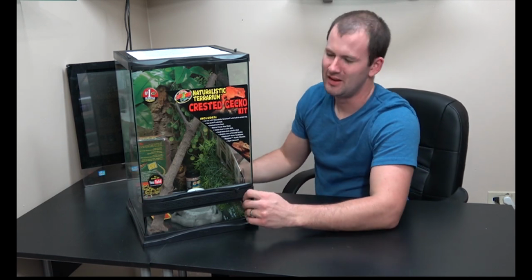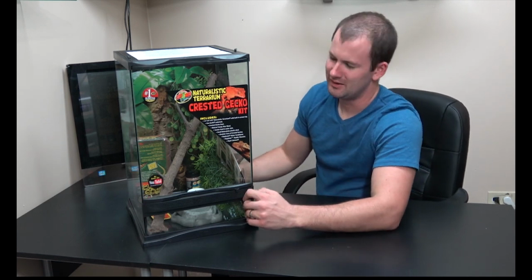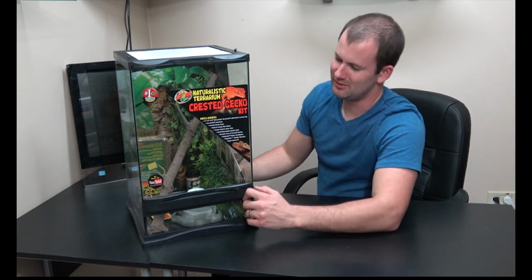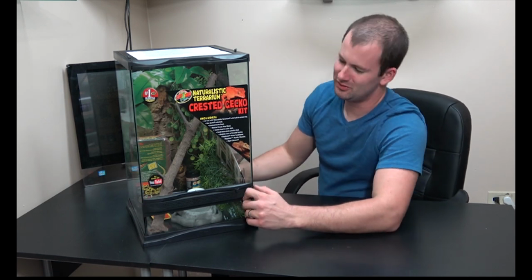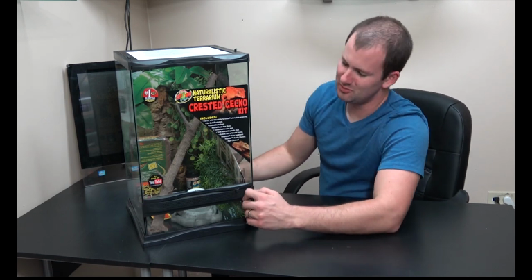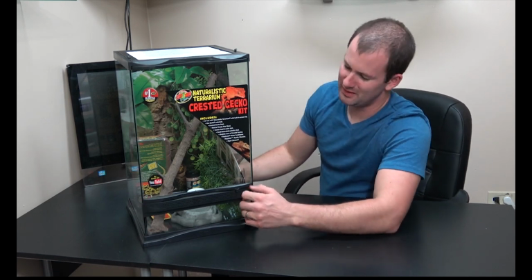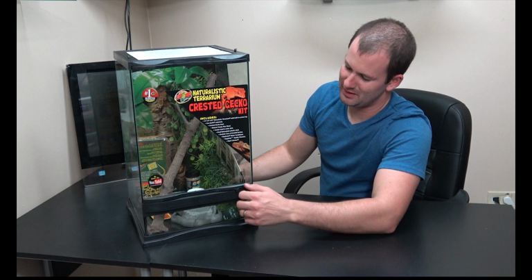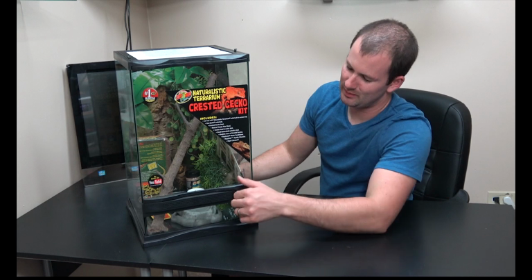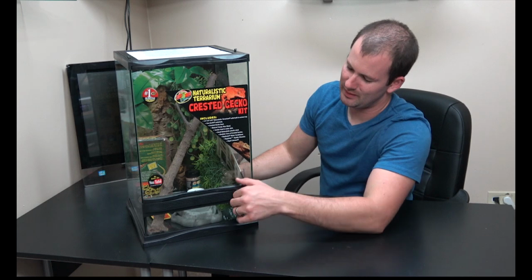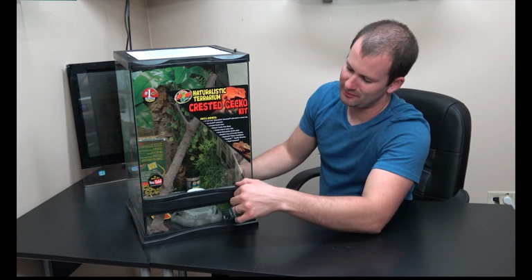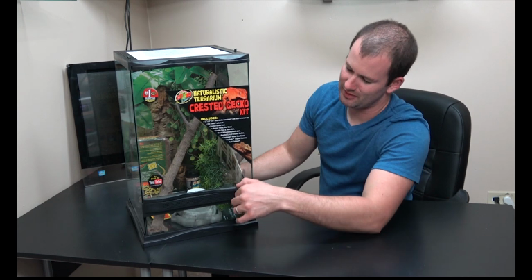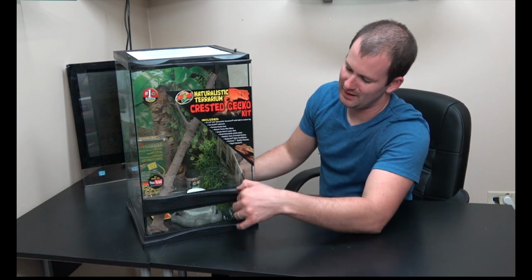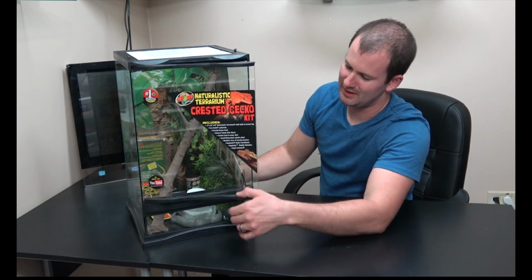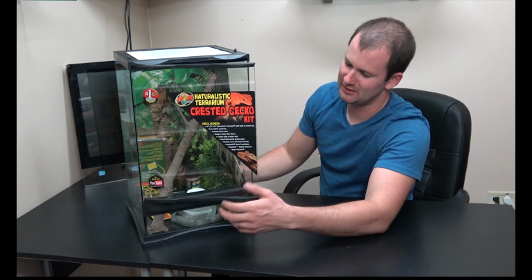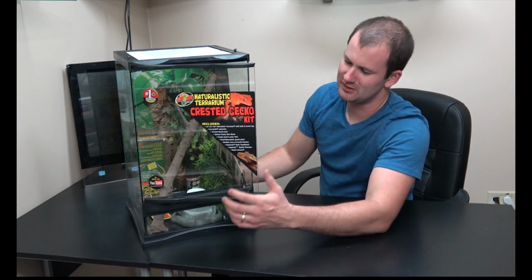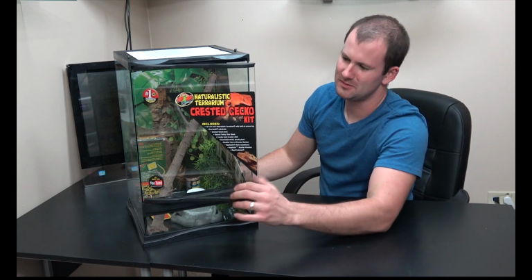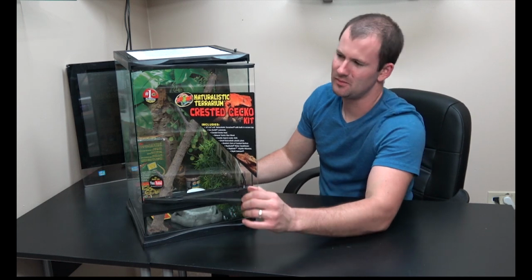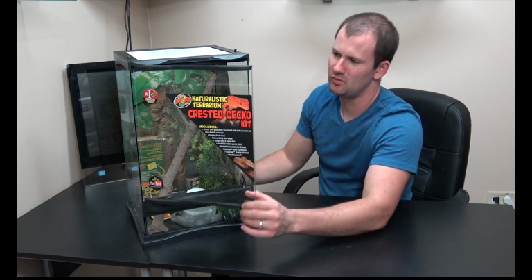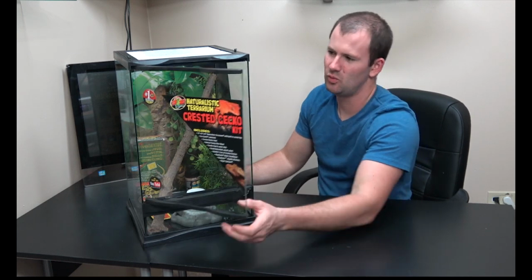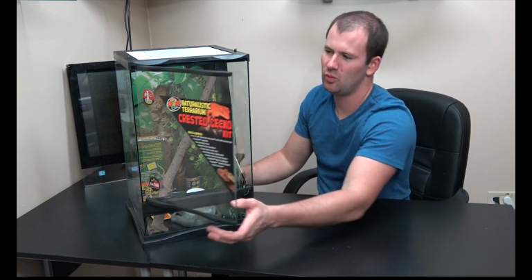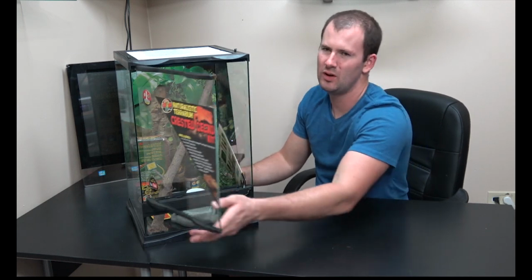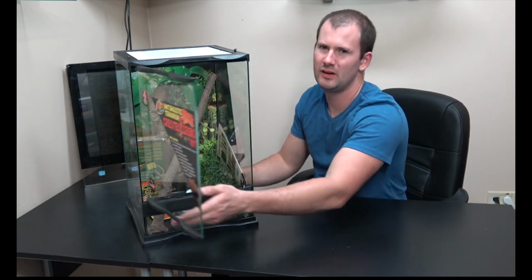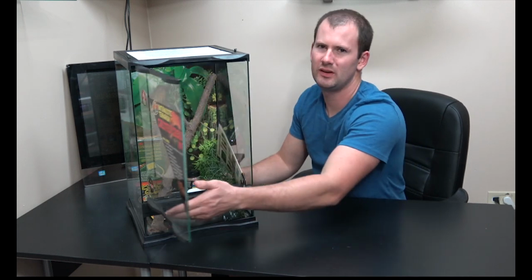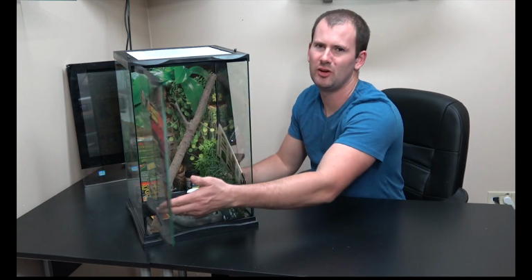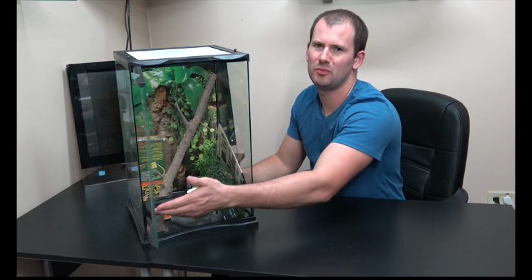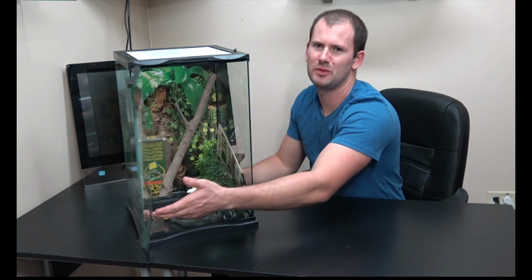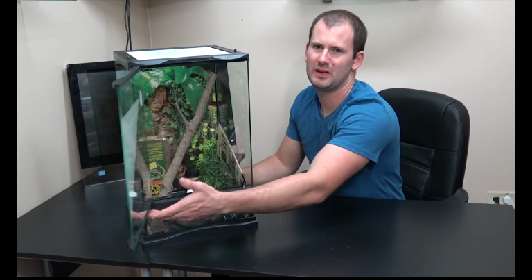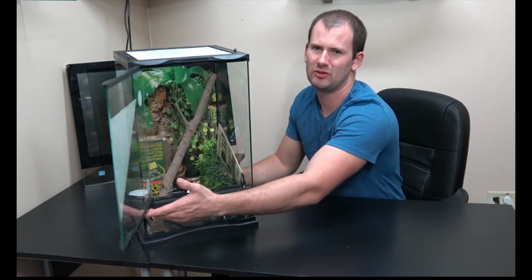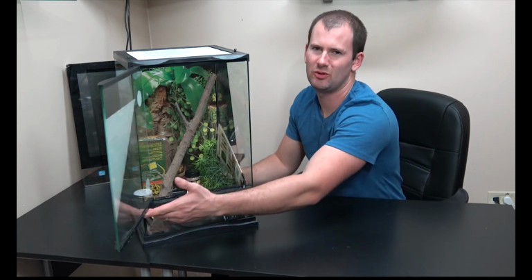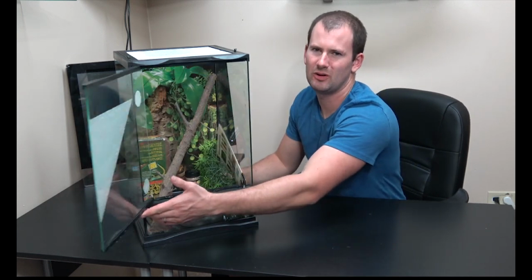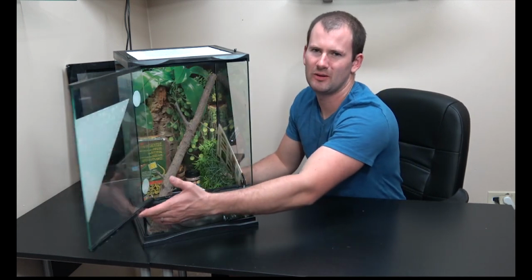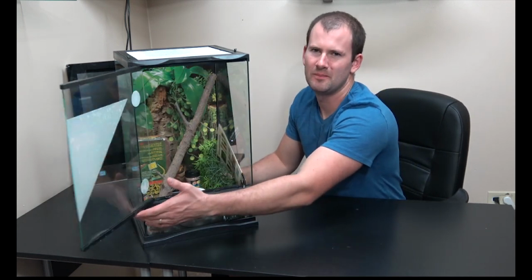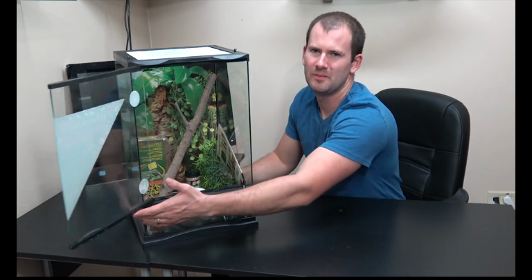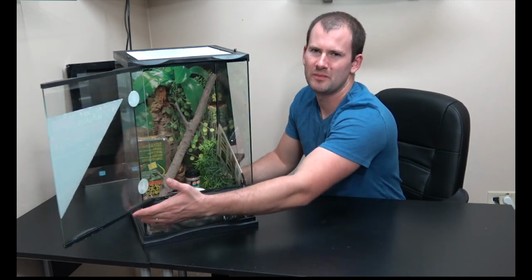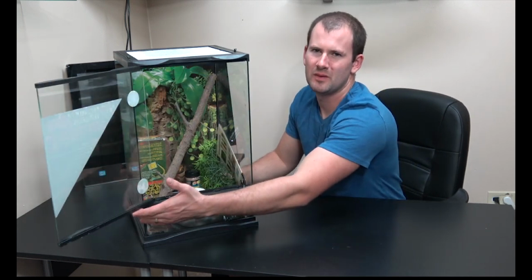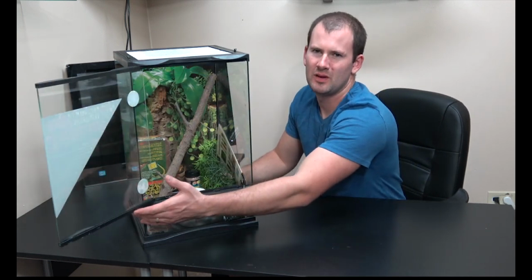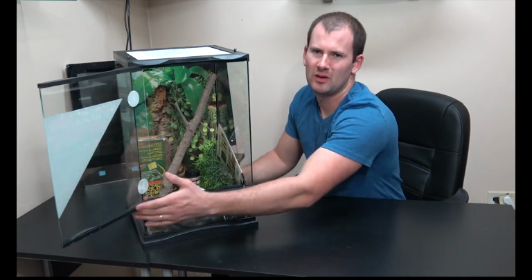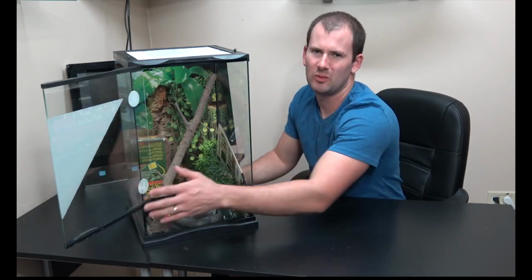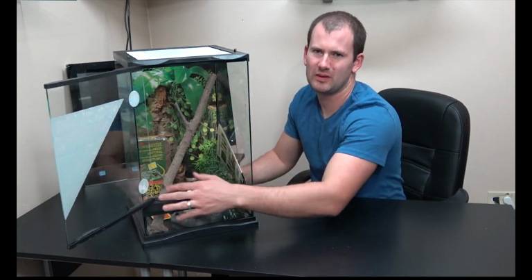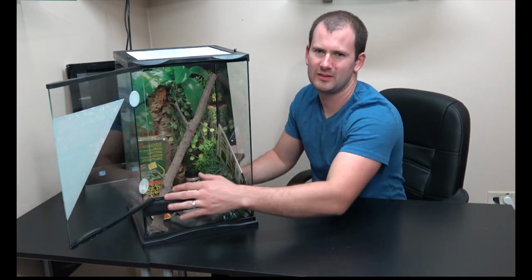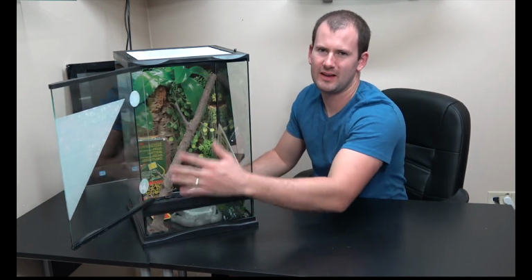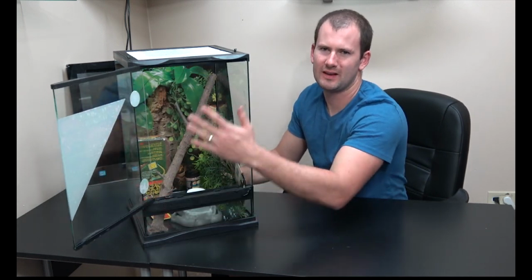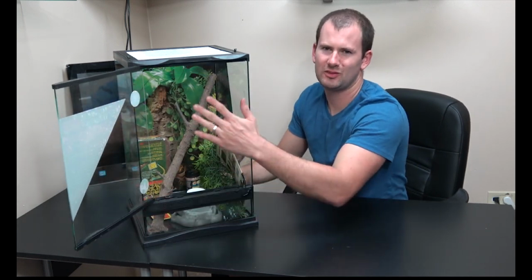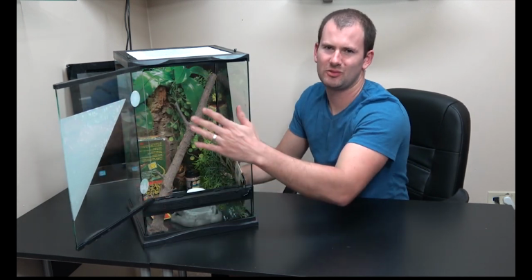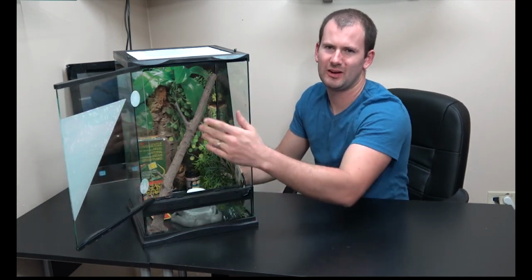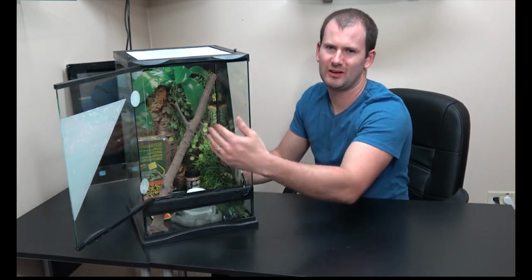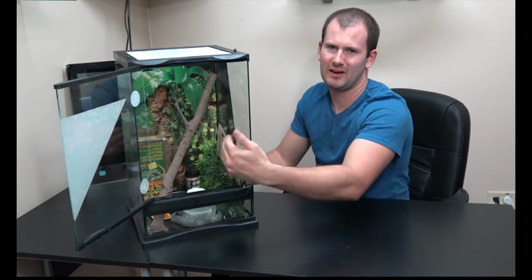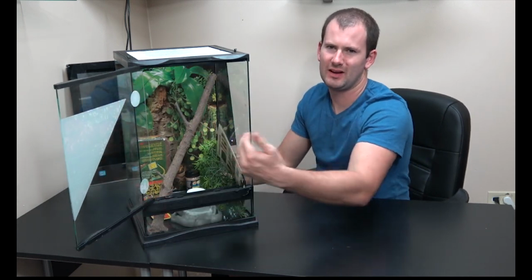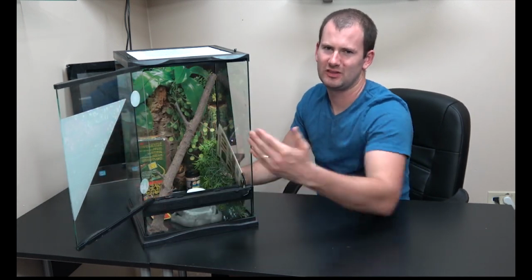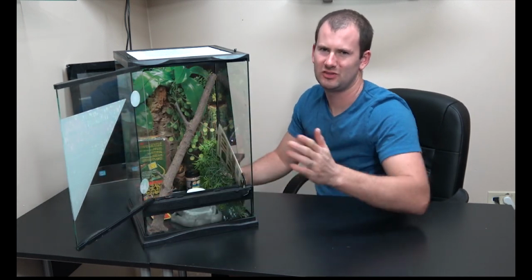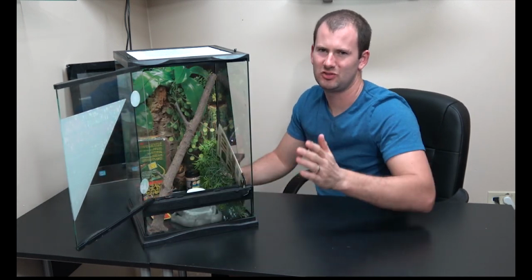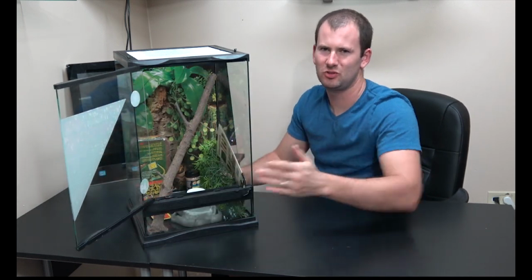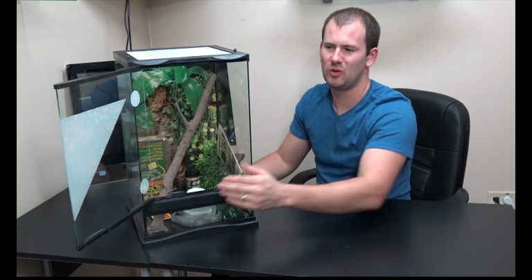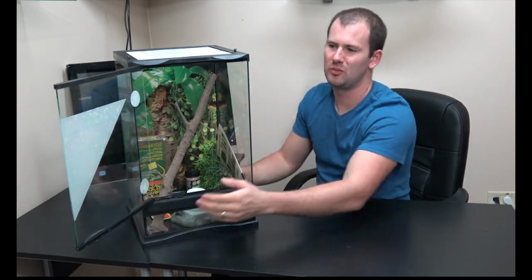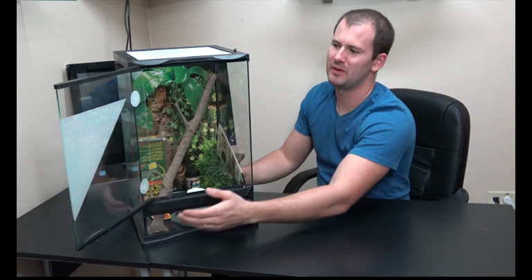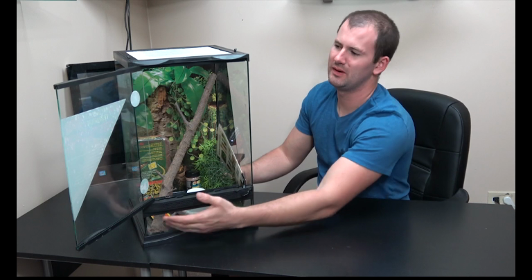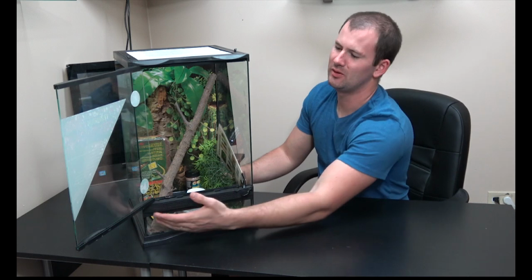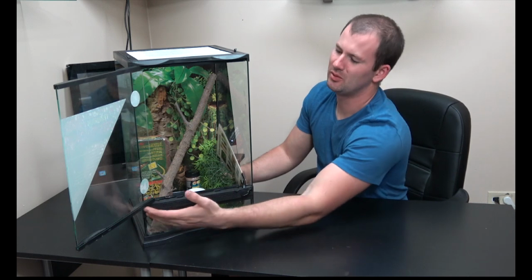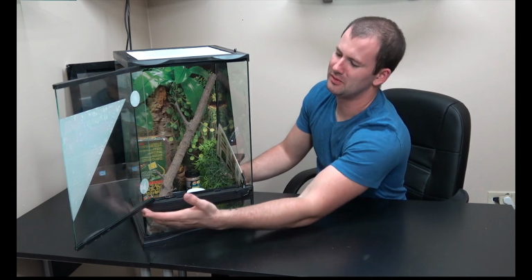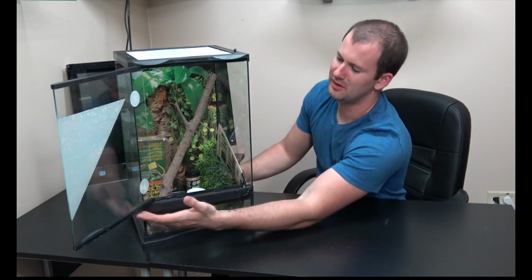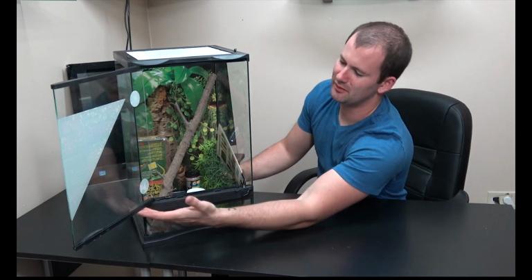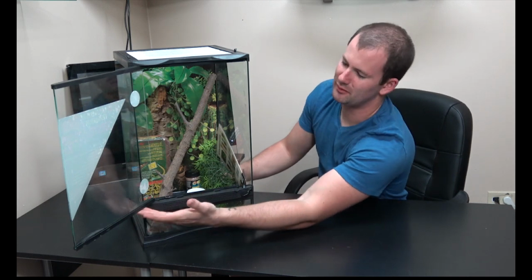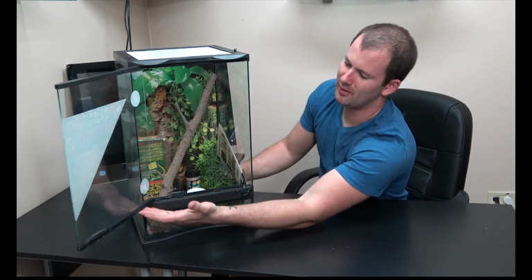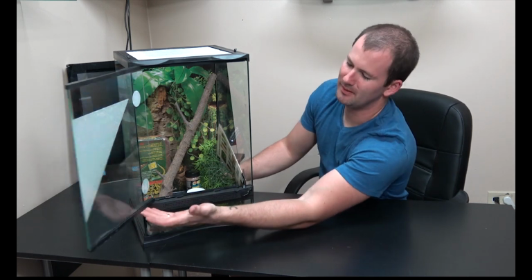The Zoo Med has one opening door, whereas the Exo Terra has two opening doors on the front.